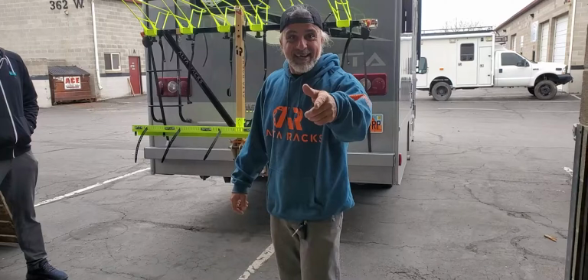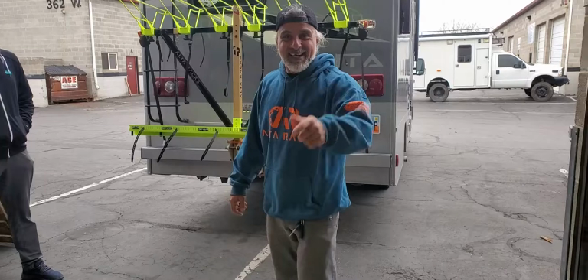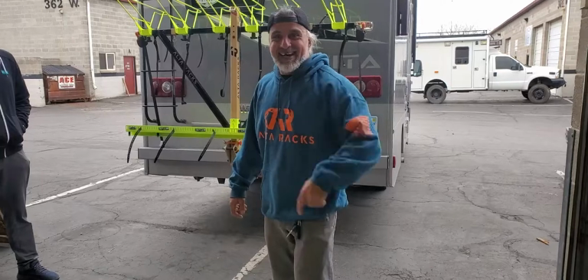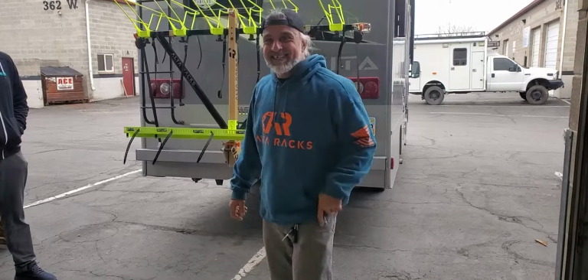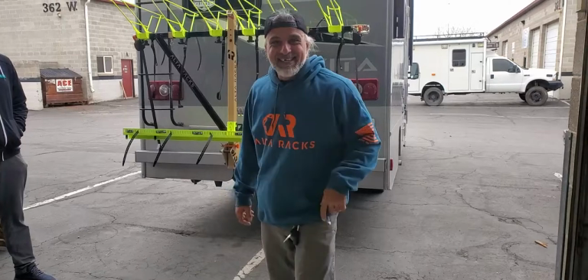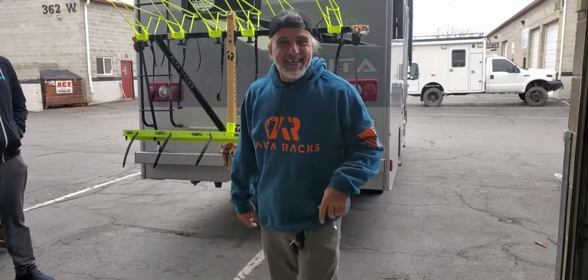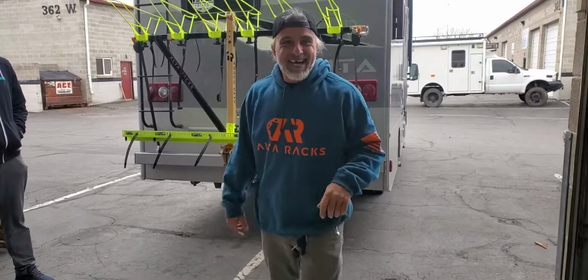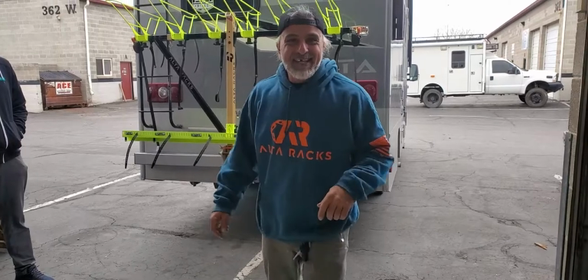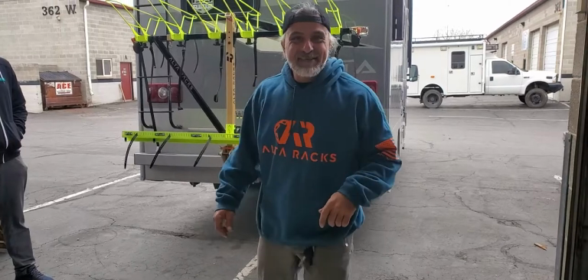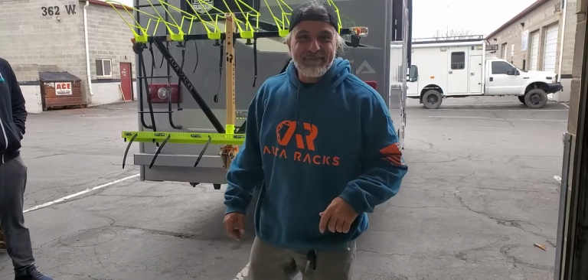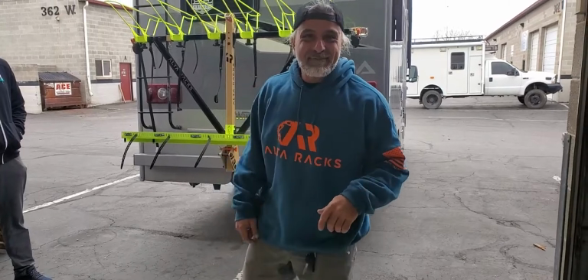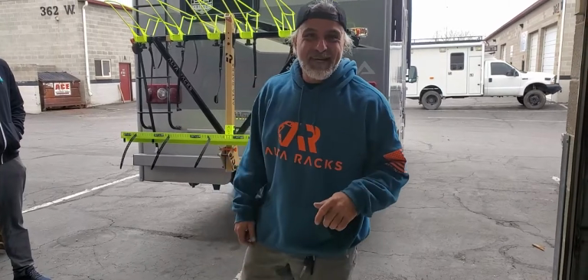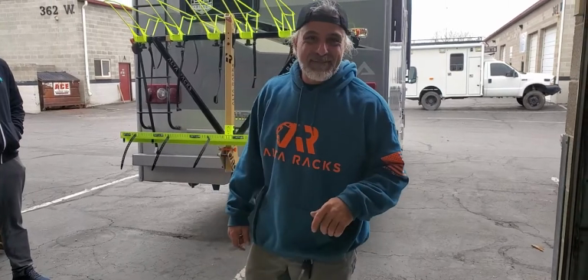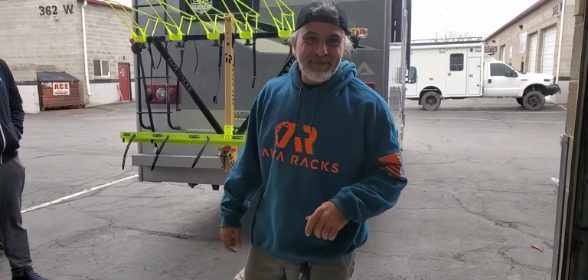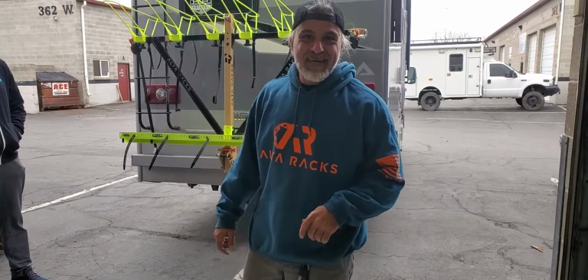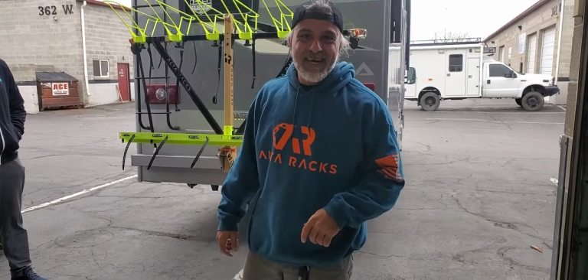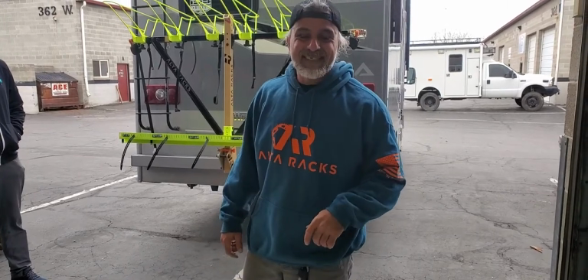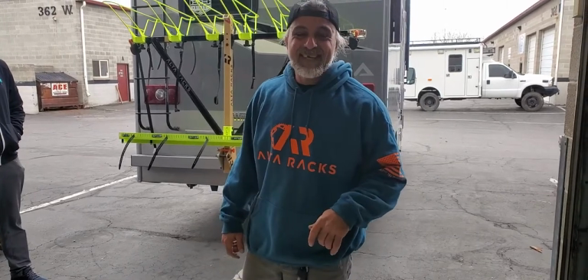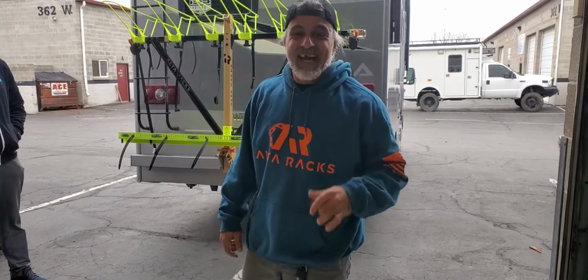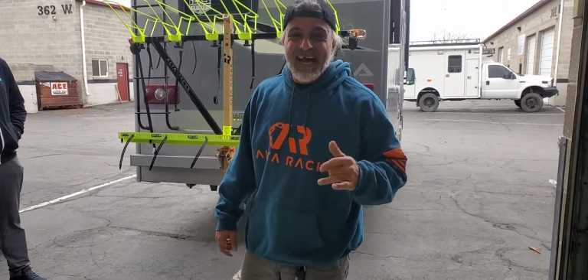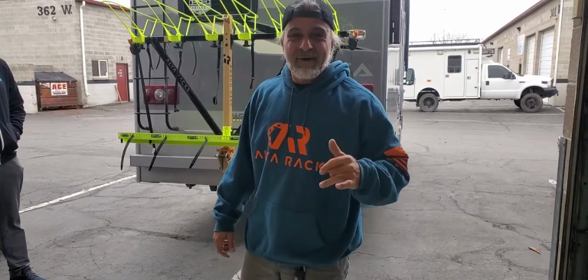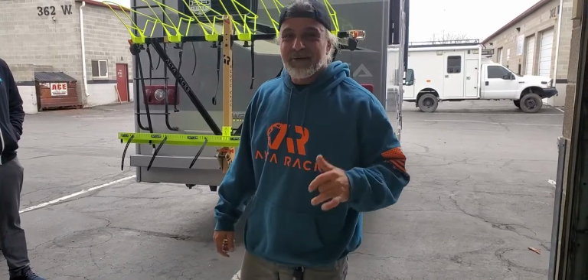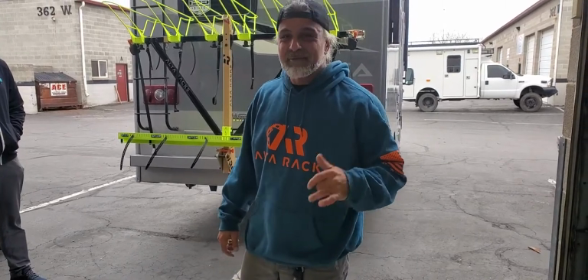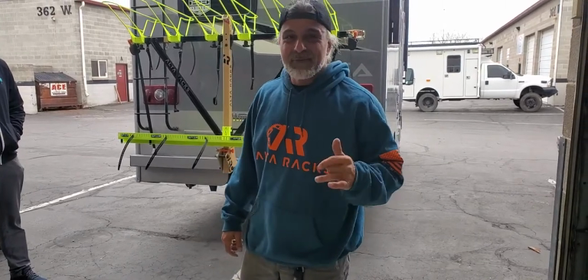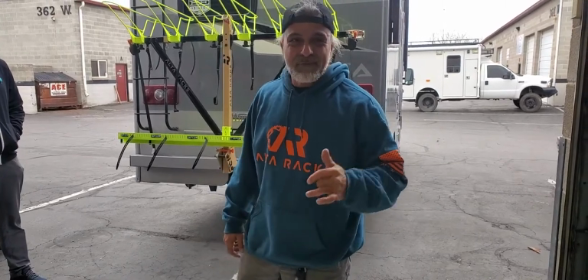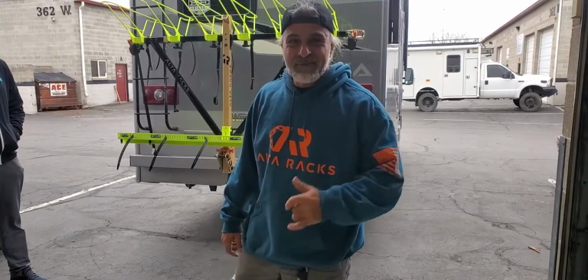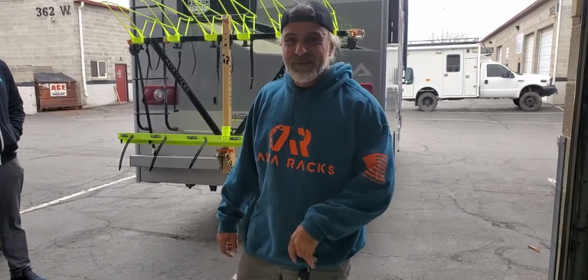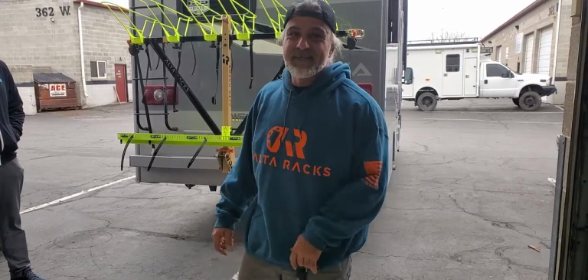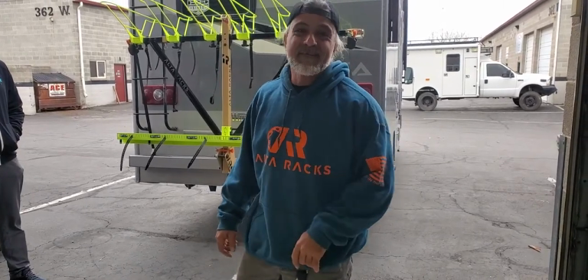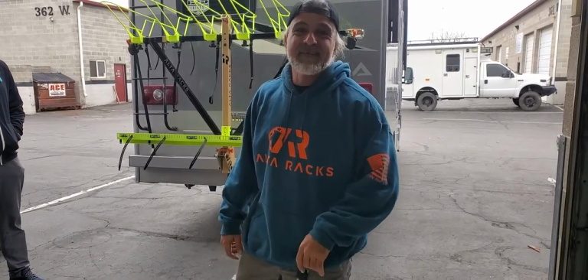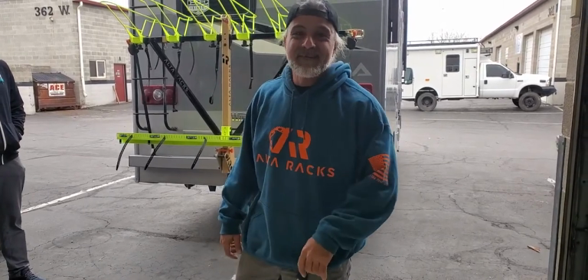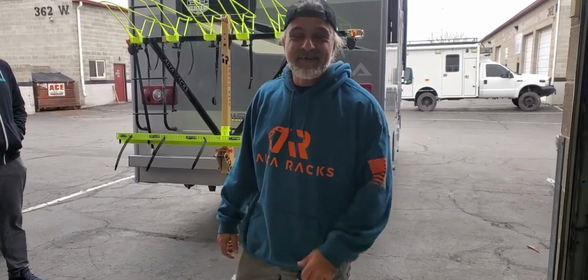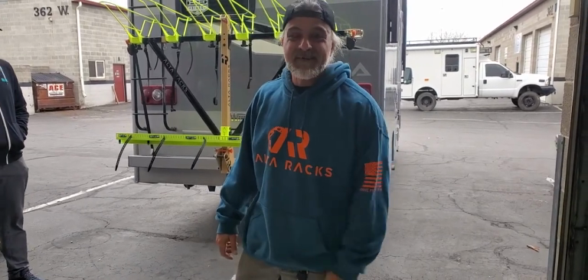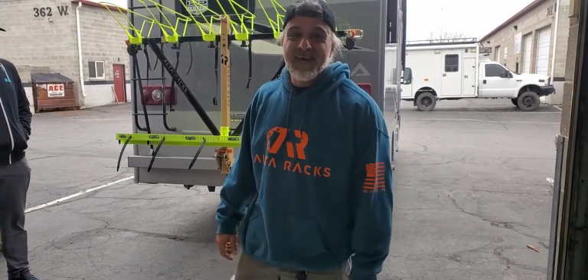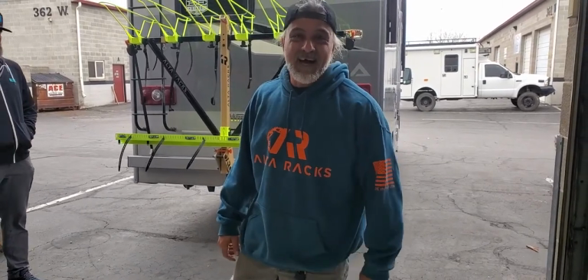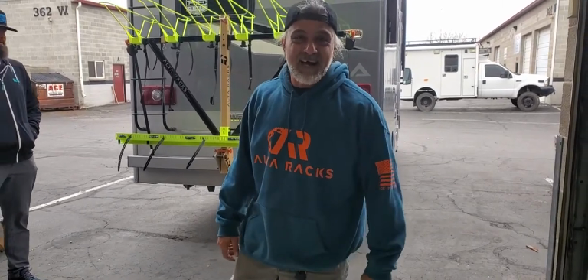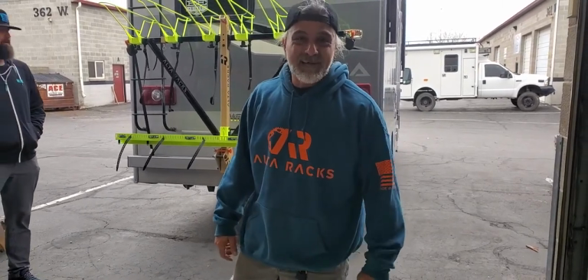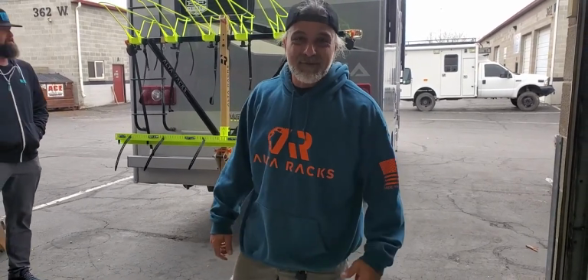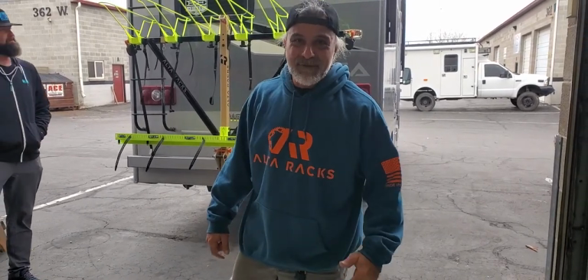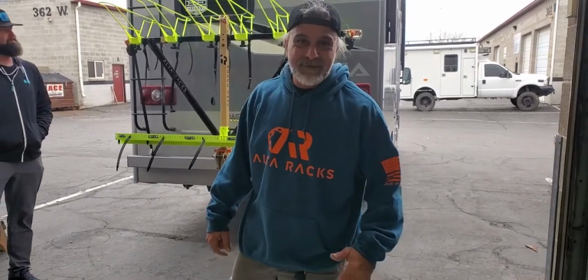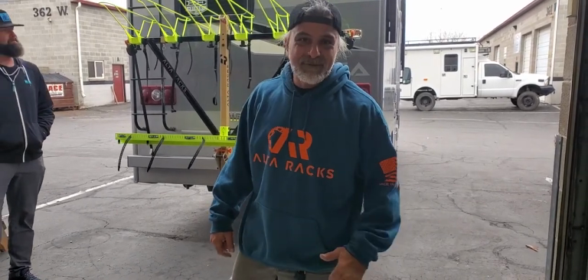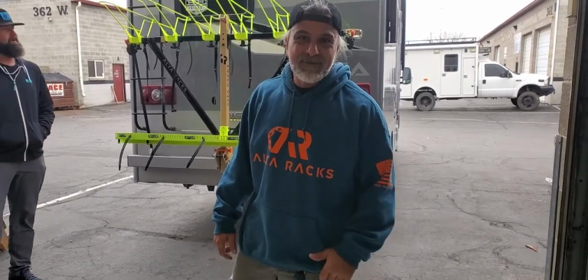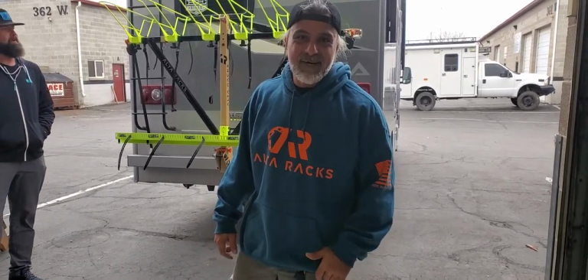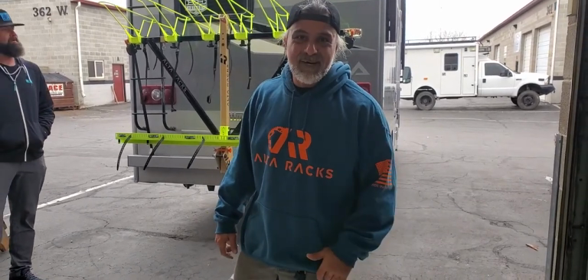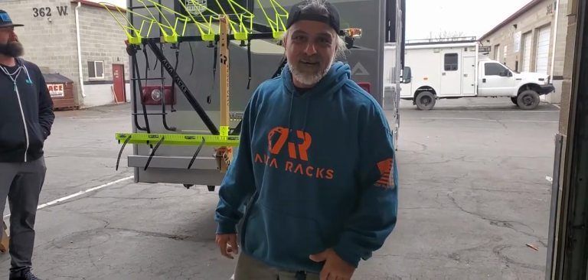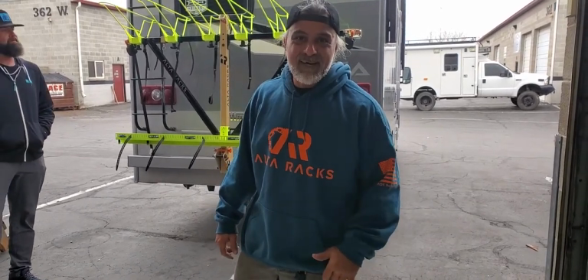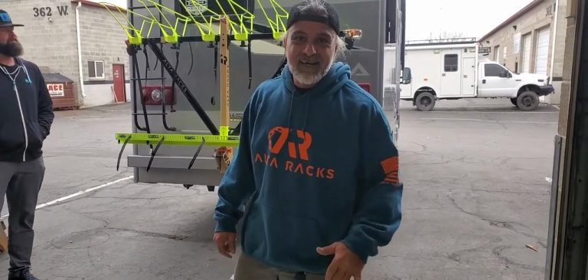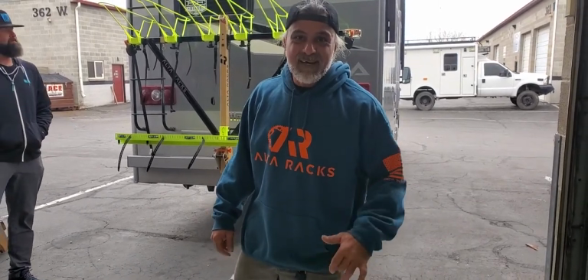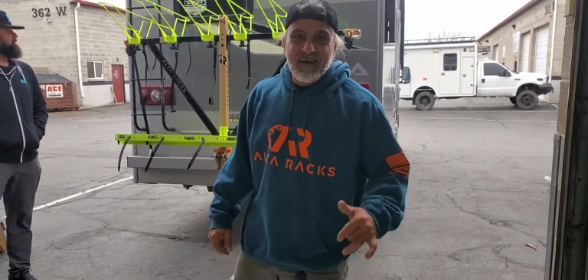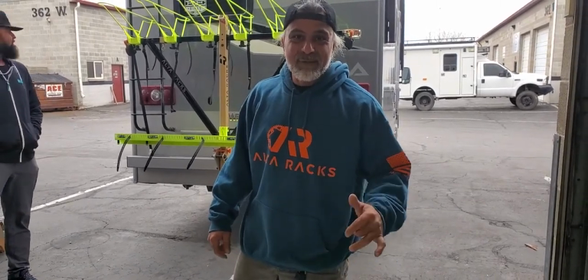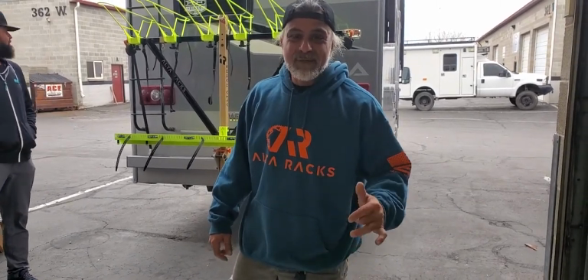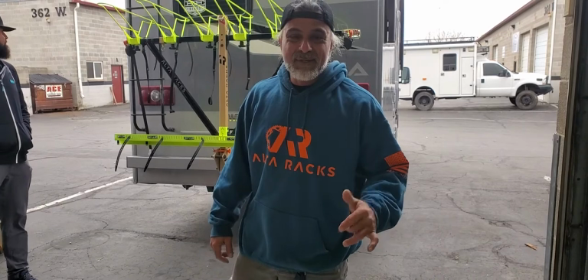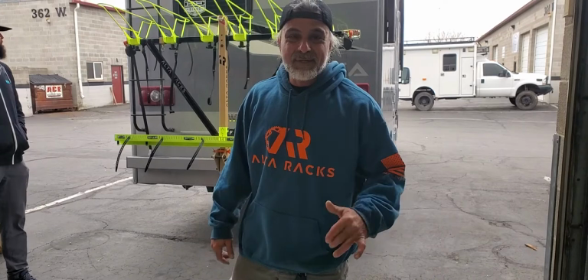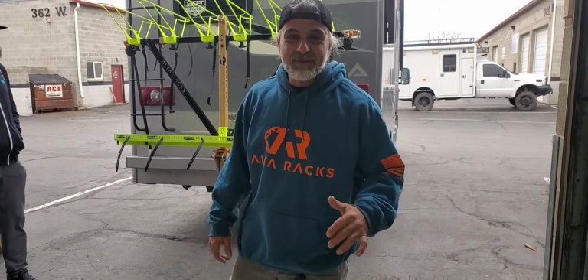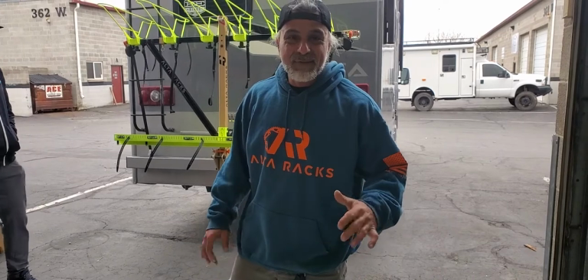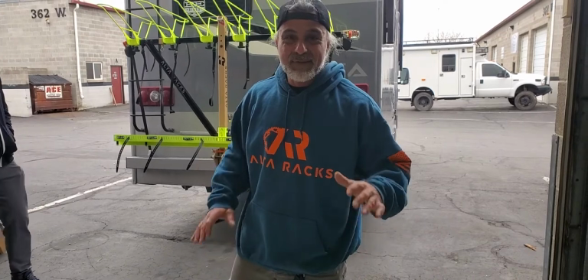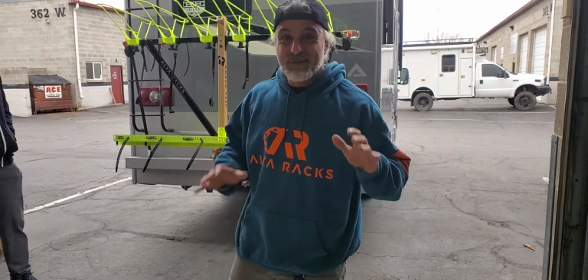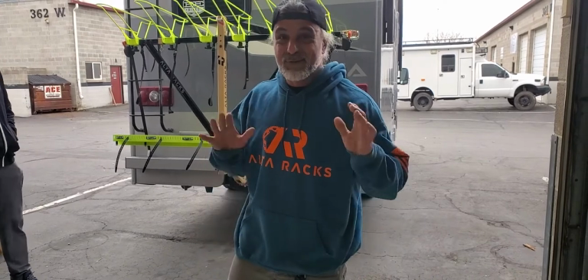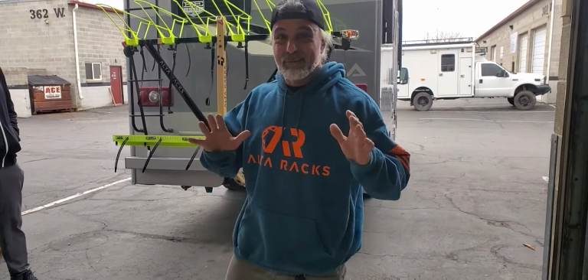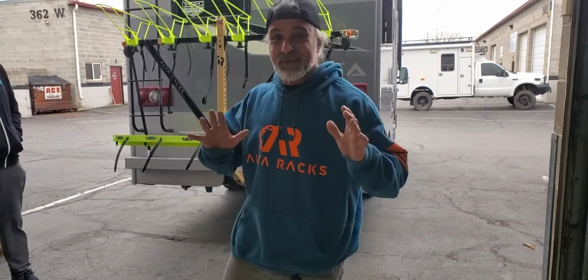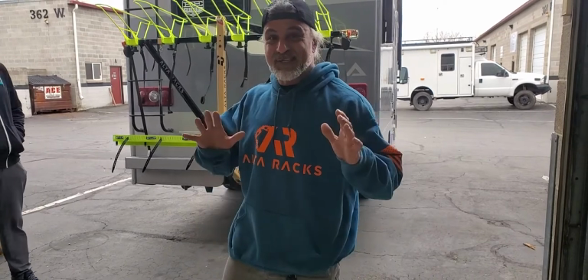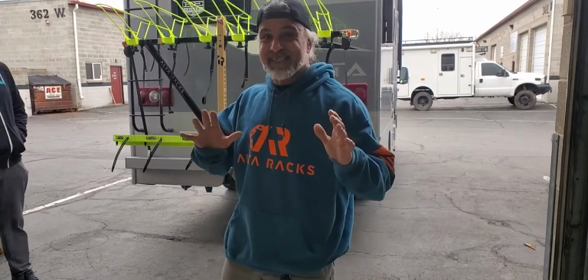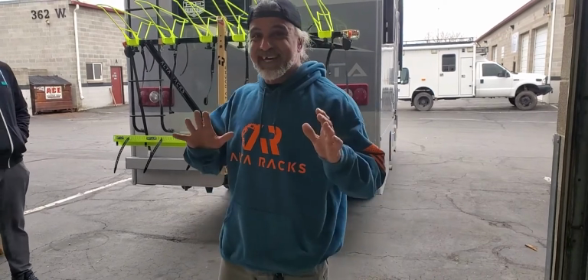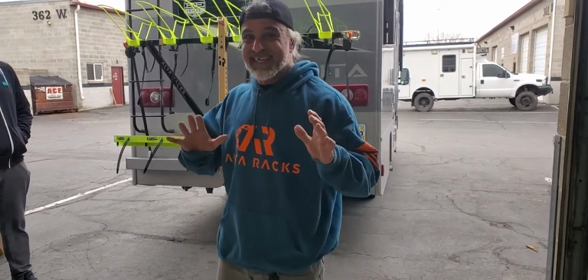Hey guys, Ali from Alterax. How are you? Beautiful day here in northern Utah. We are super excited.